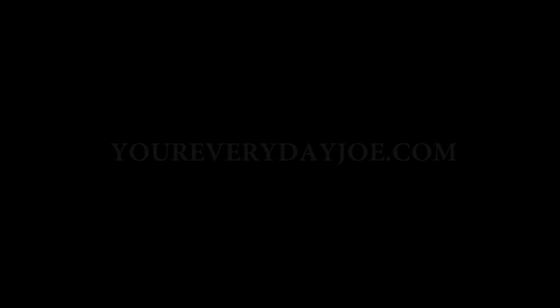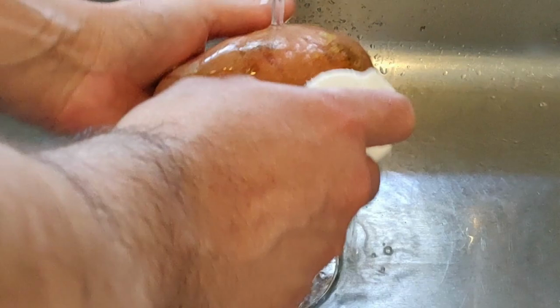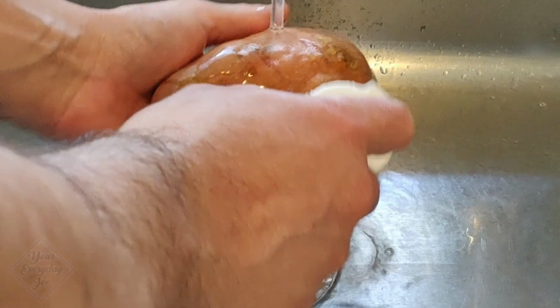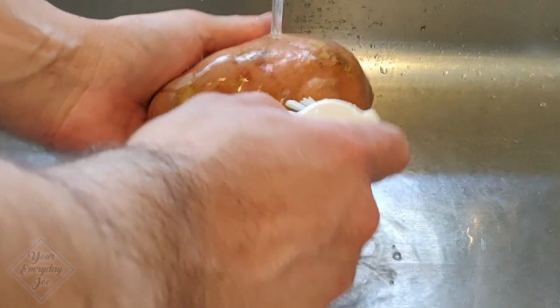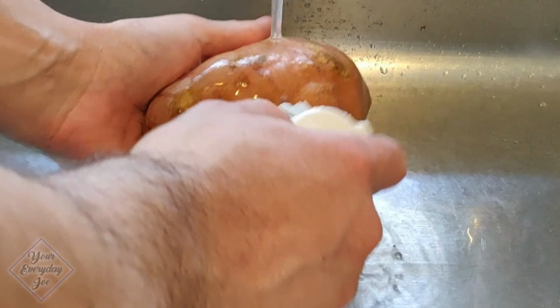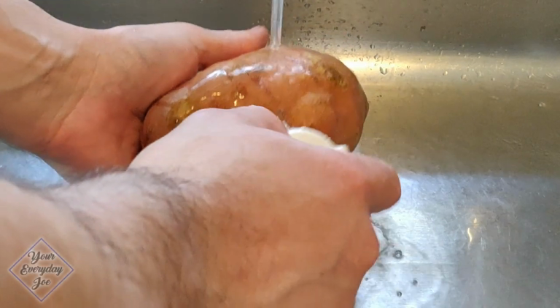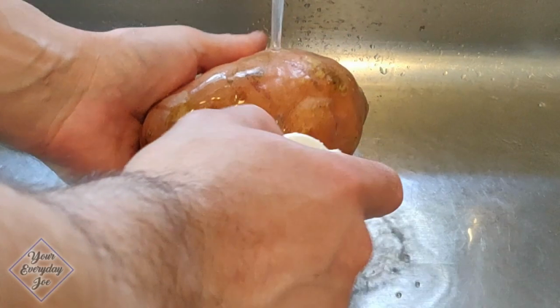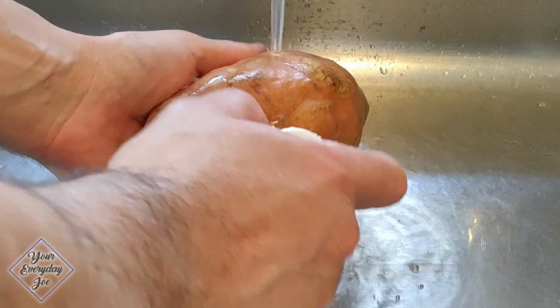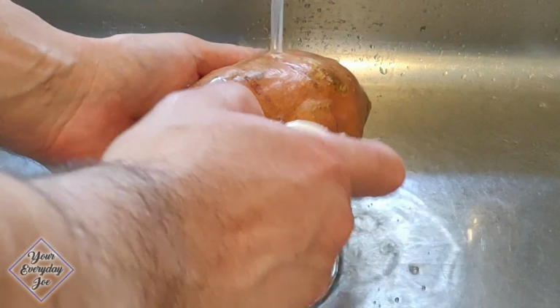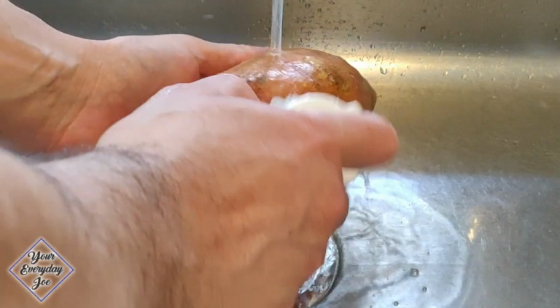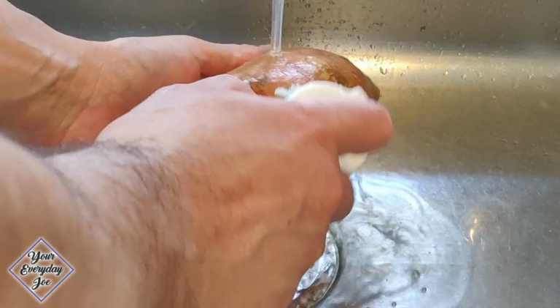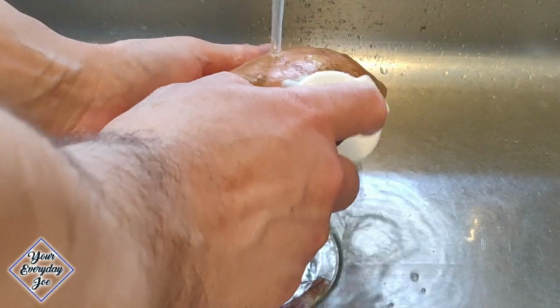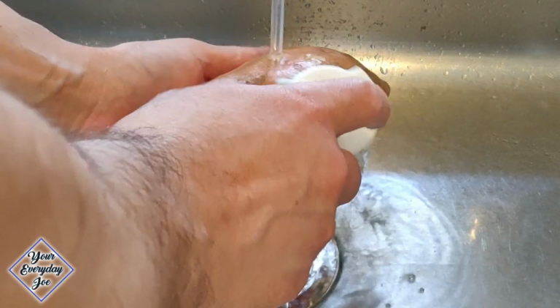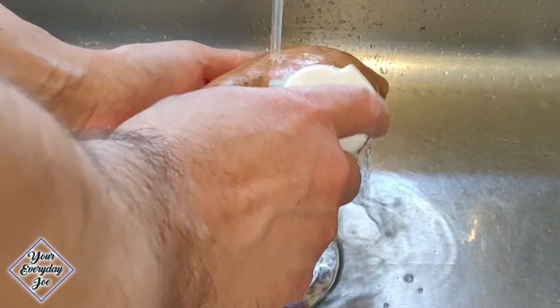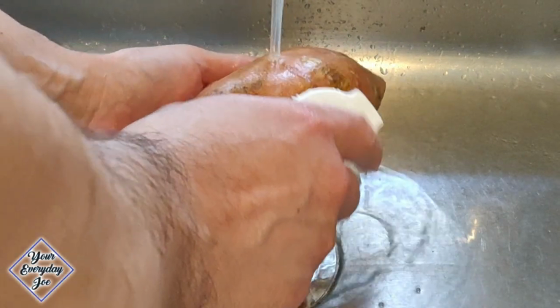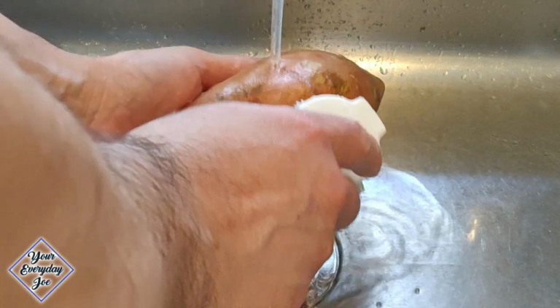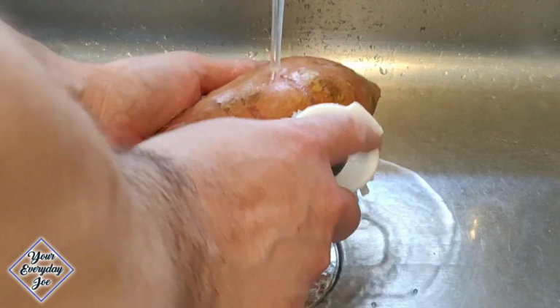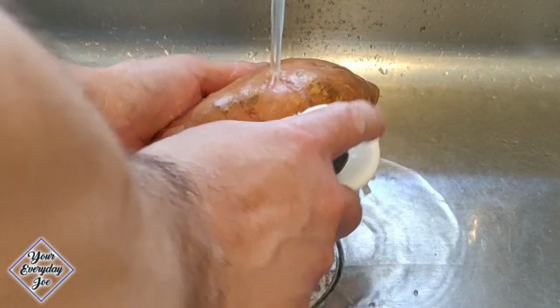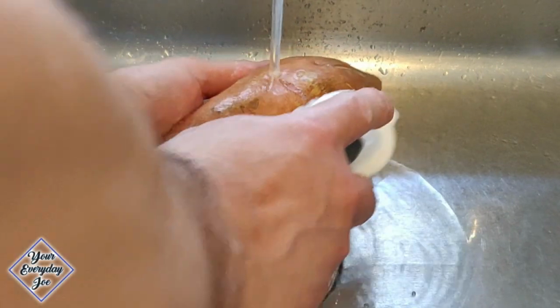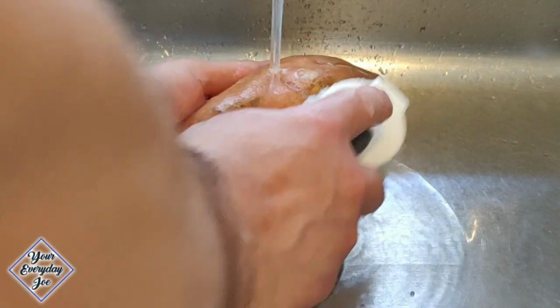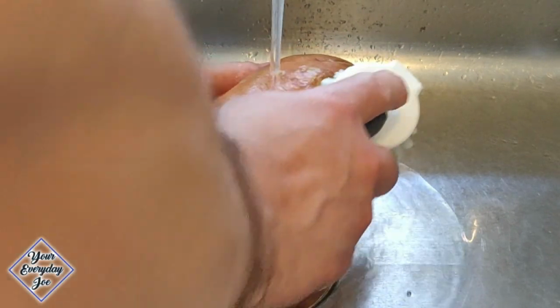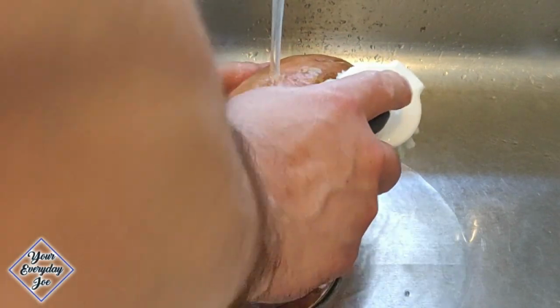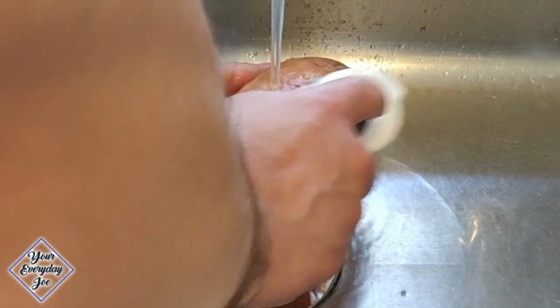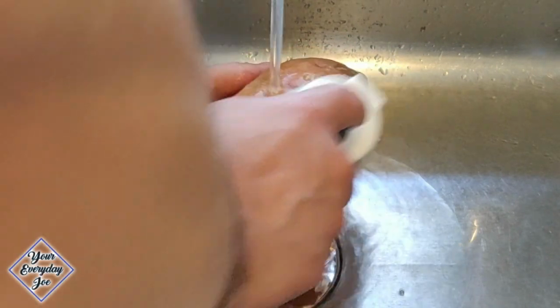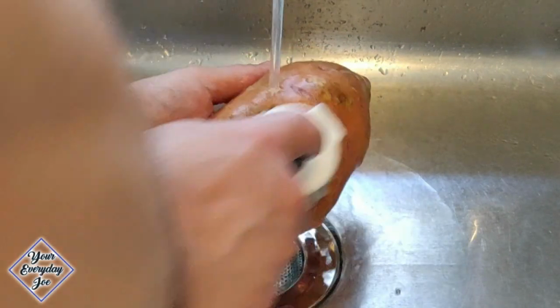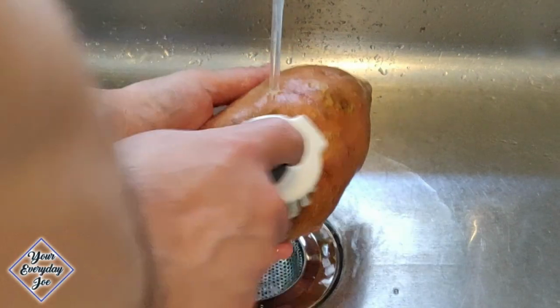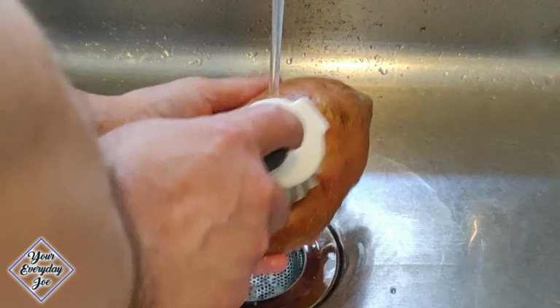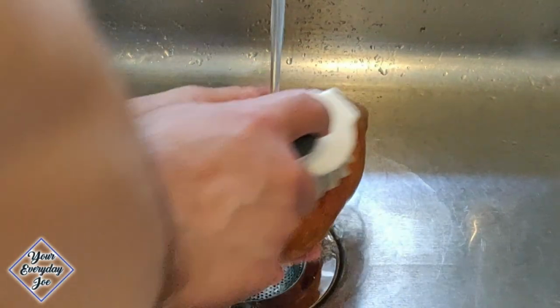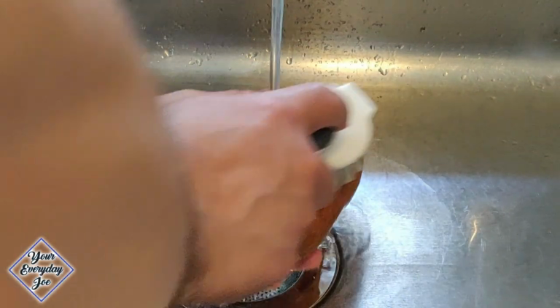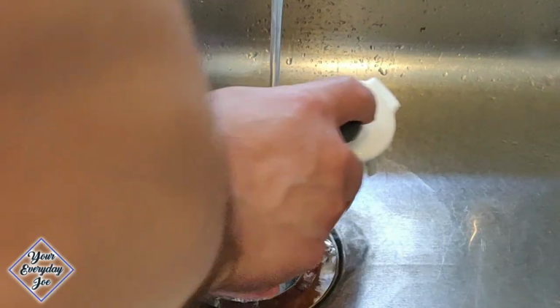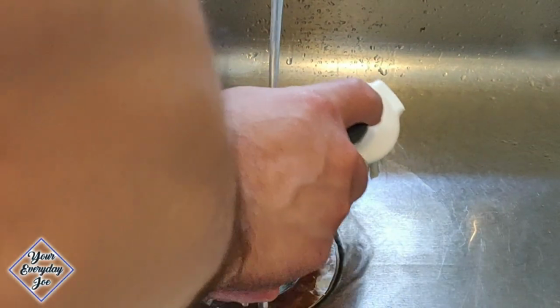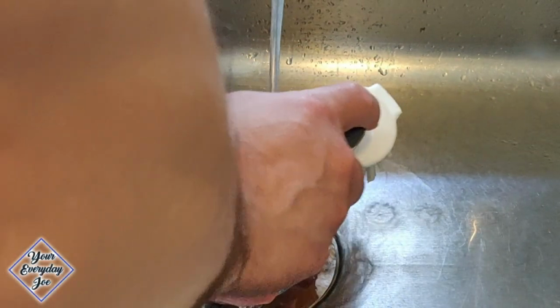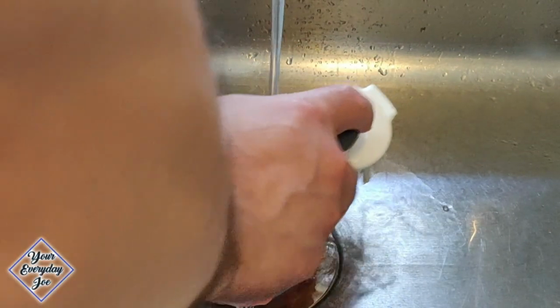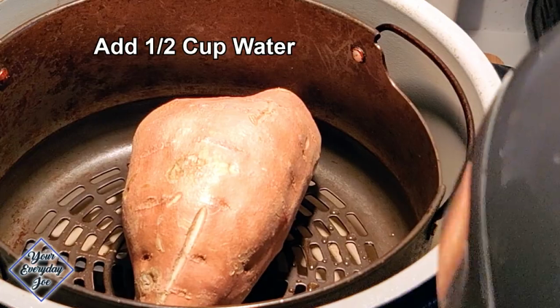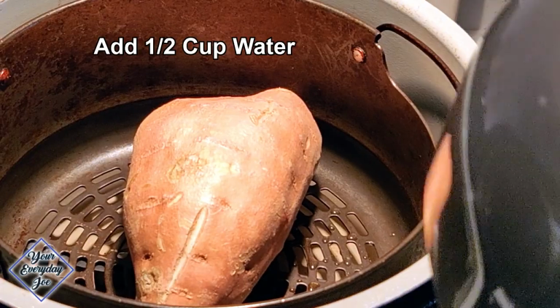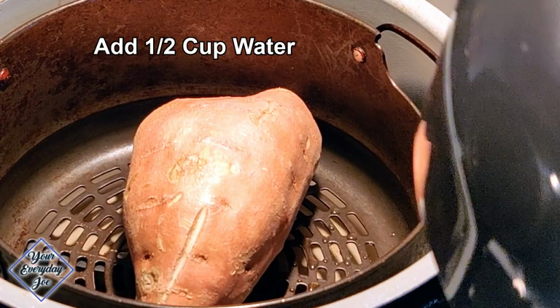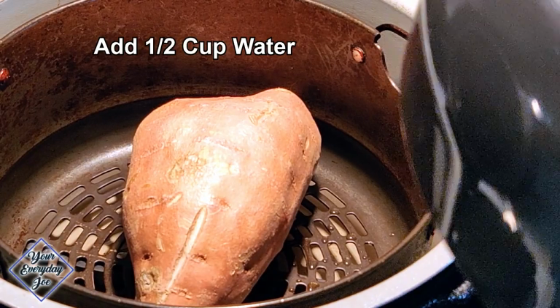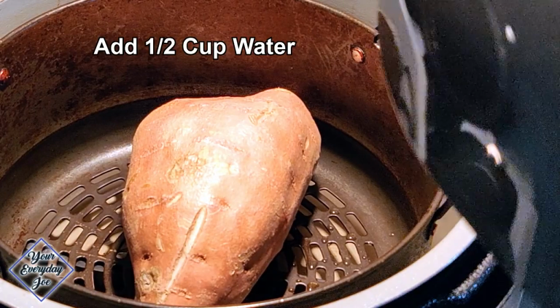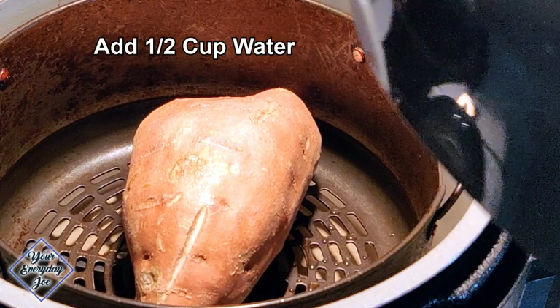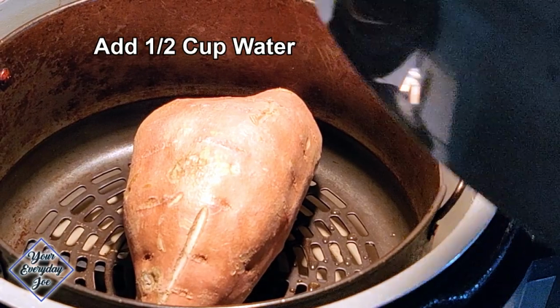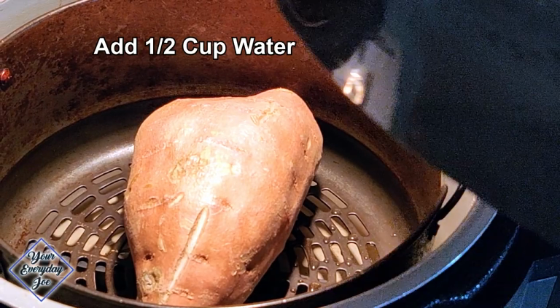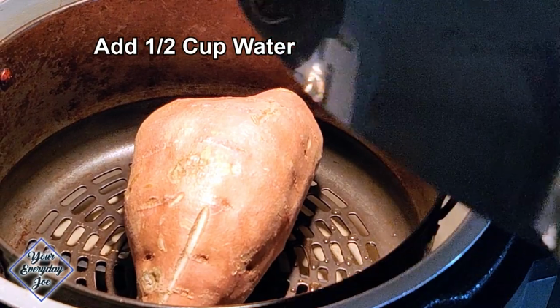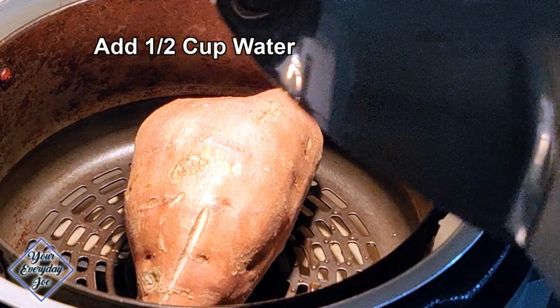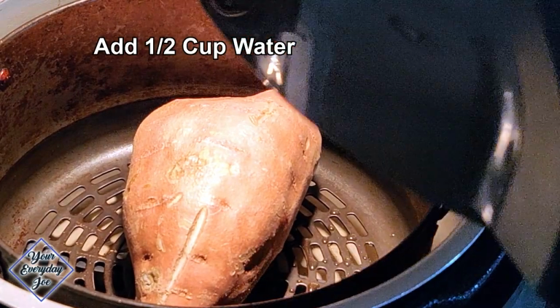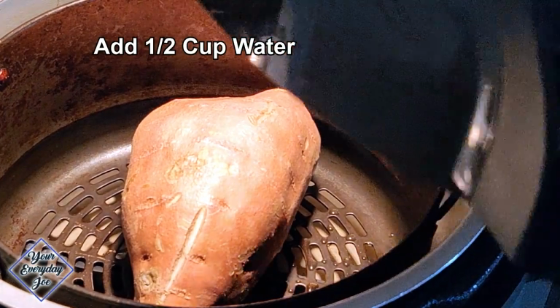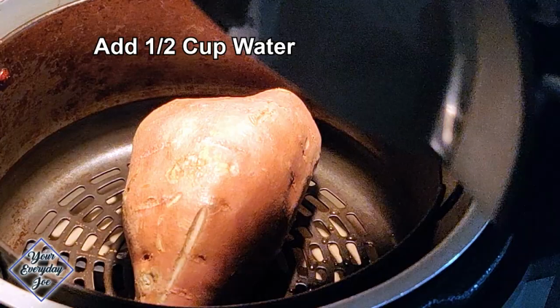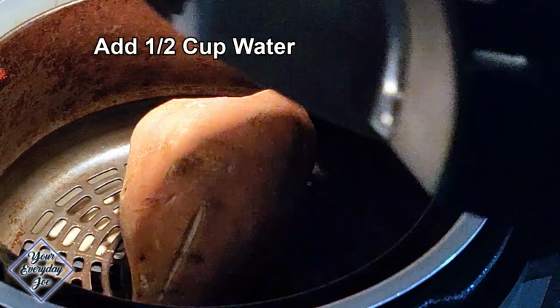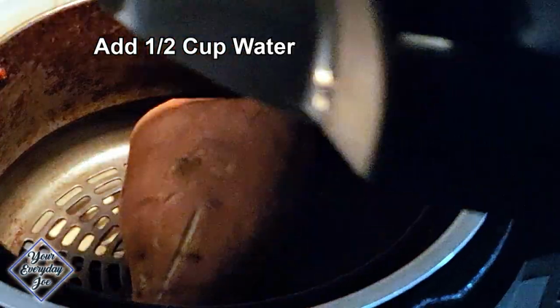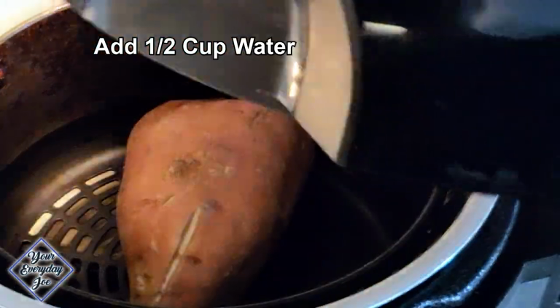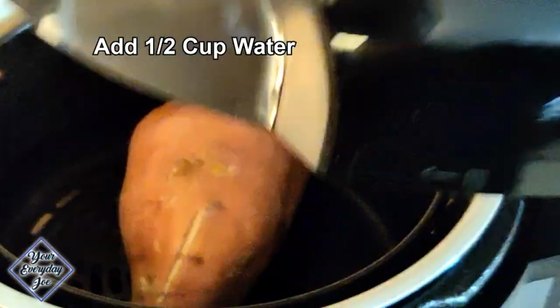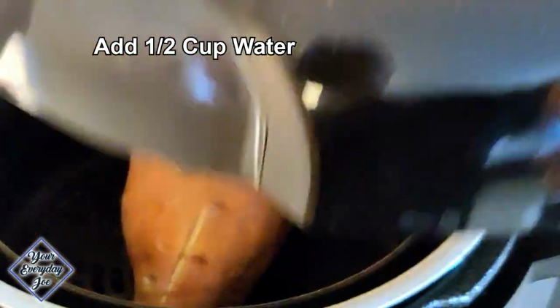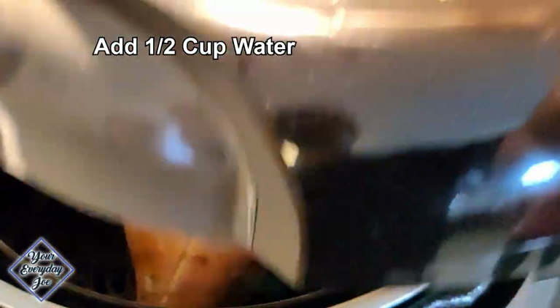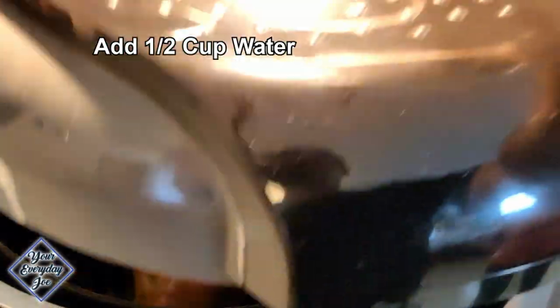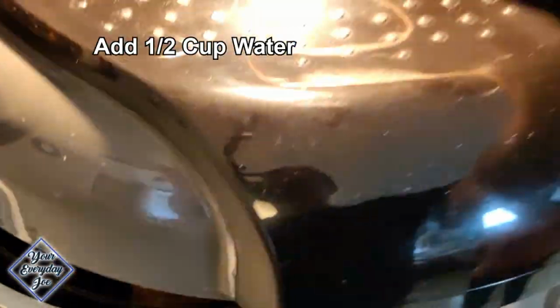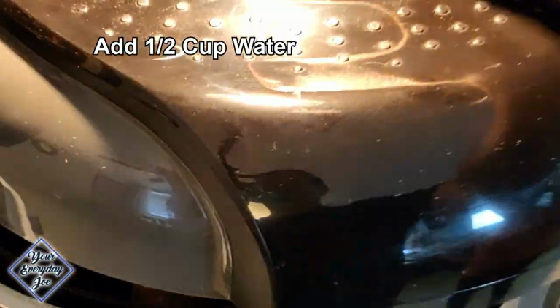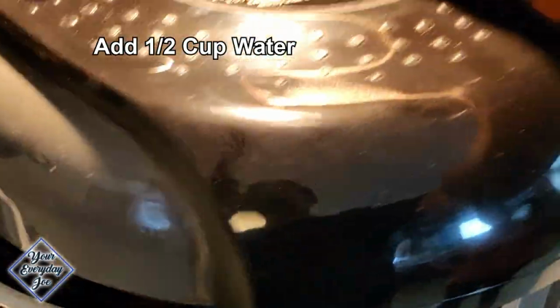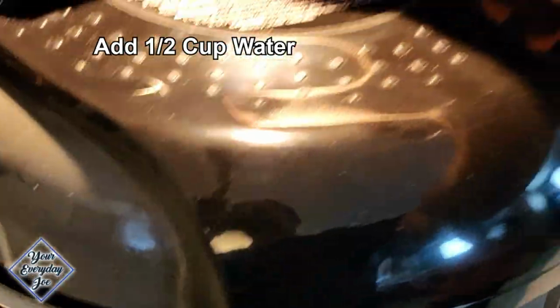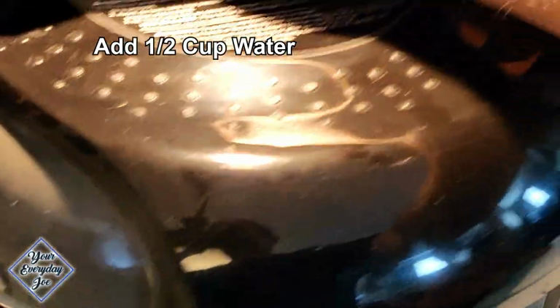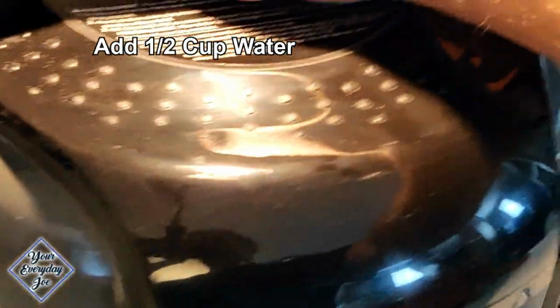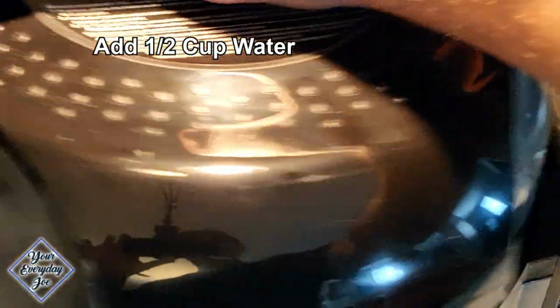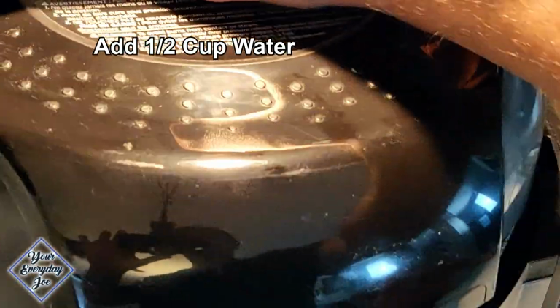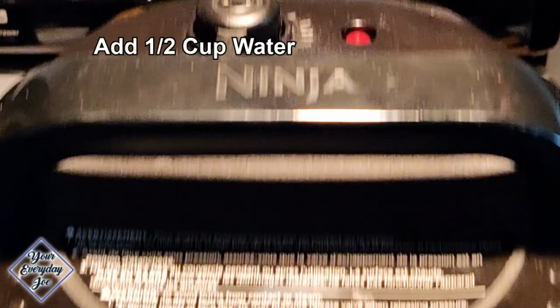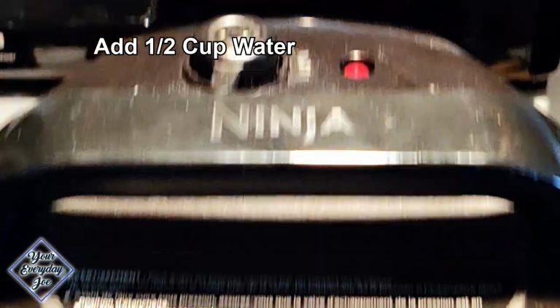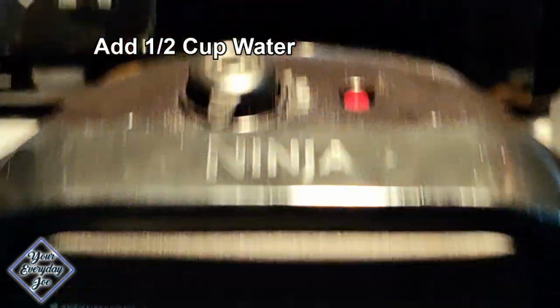I'm just cleaning the sweet potato in the sink using a brush. Dry the potato and add a half cup of water to your air fryer basket.